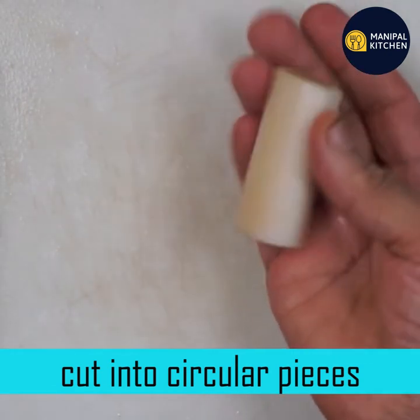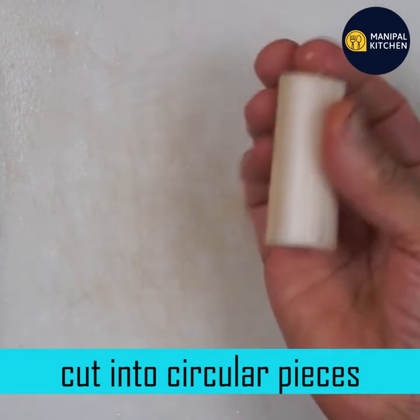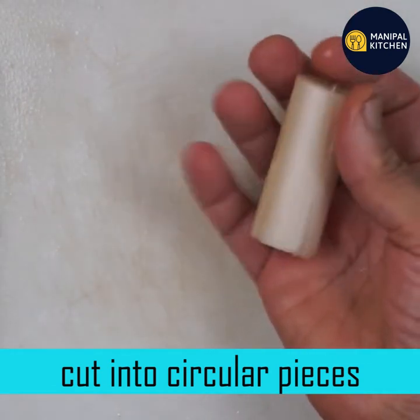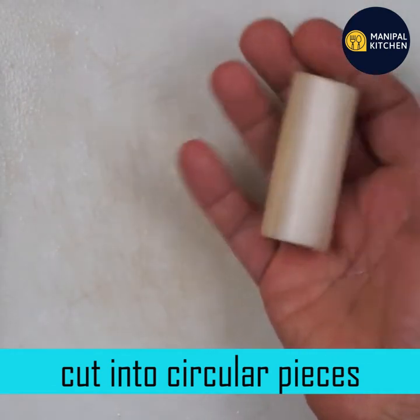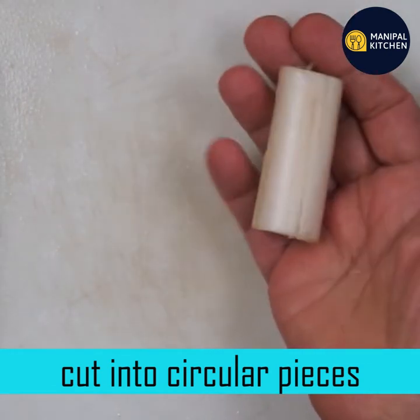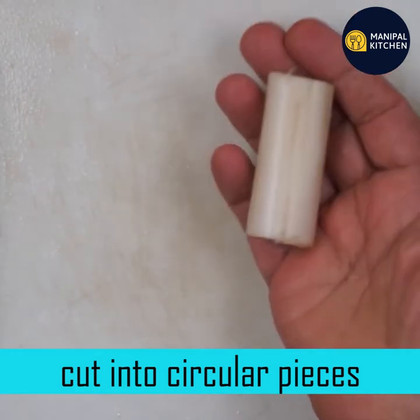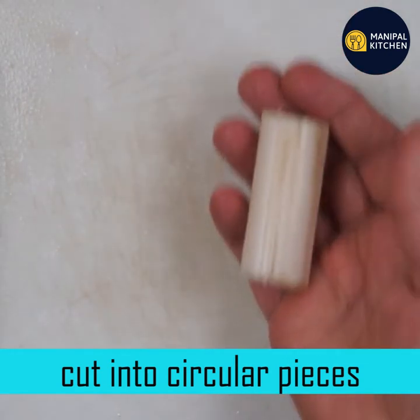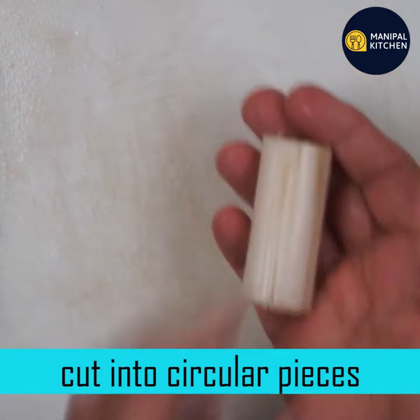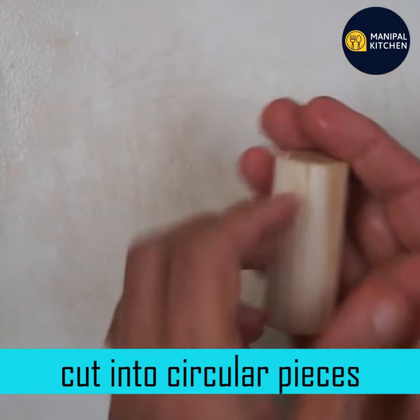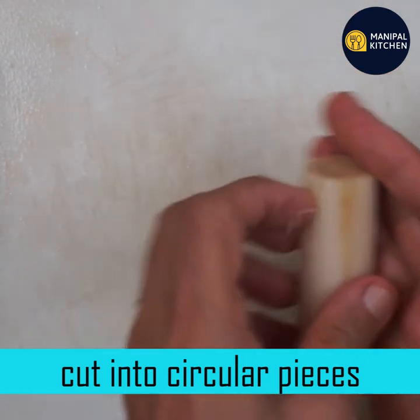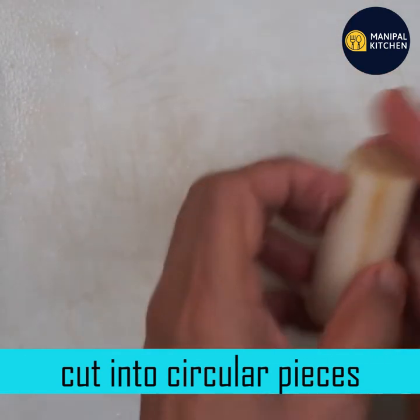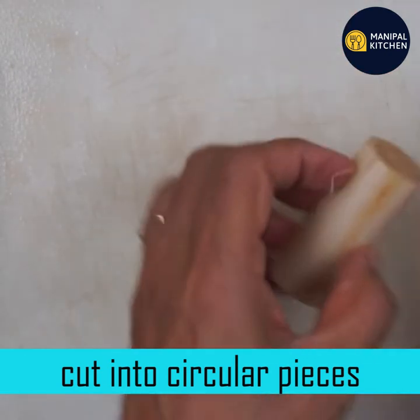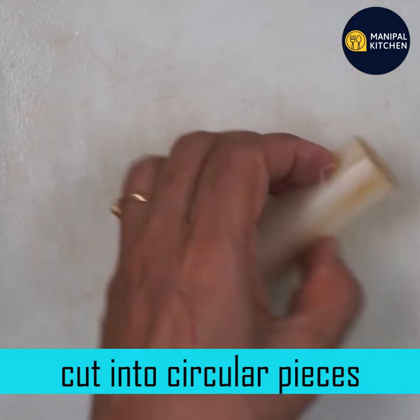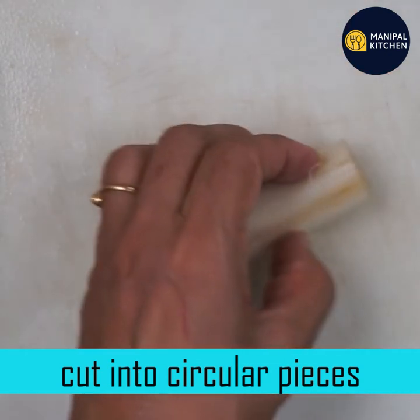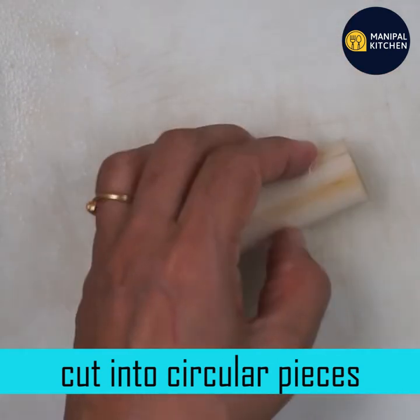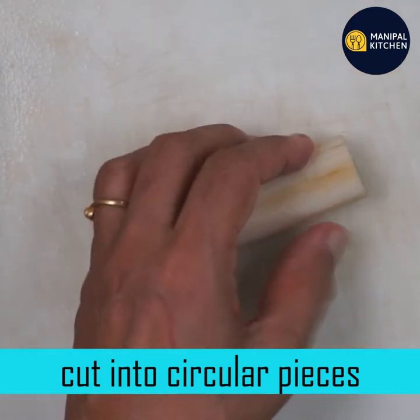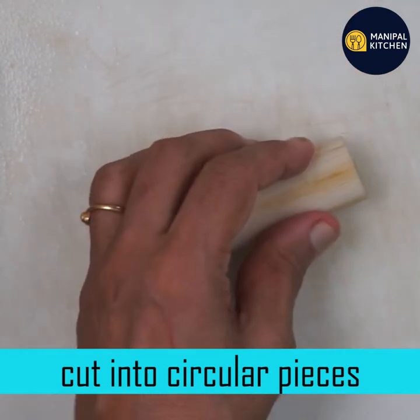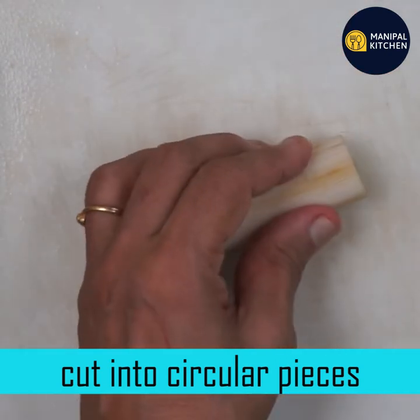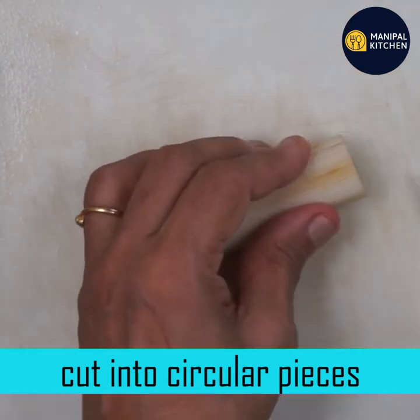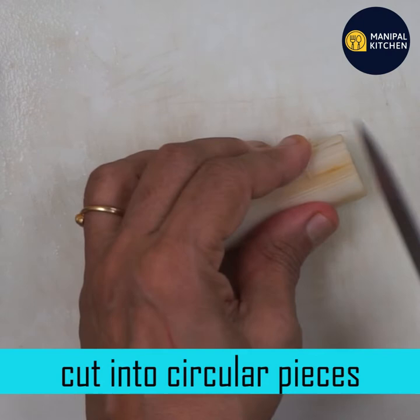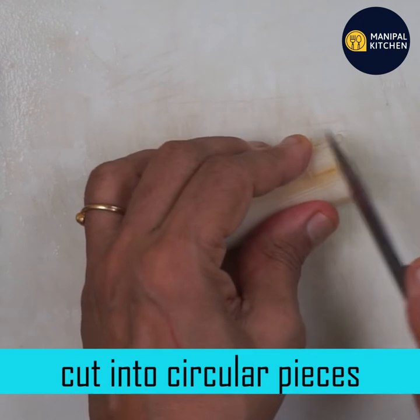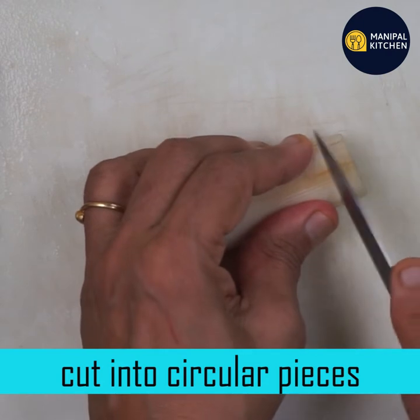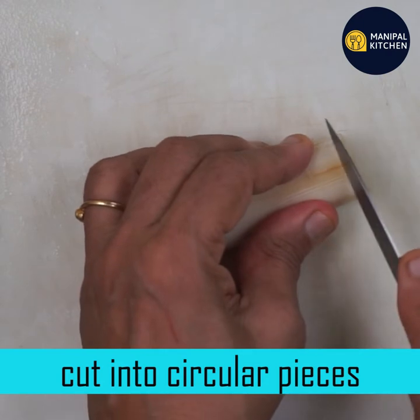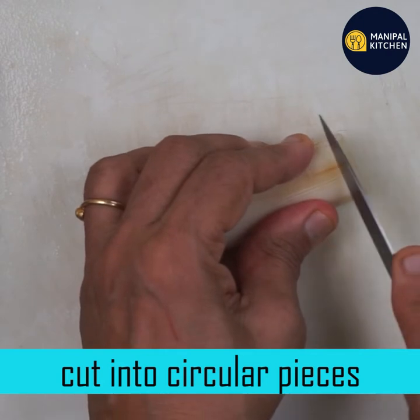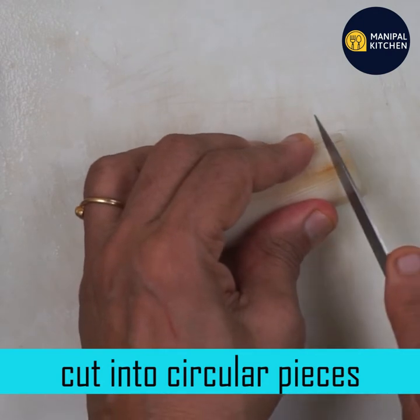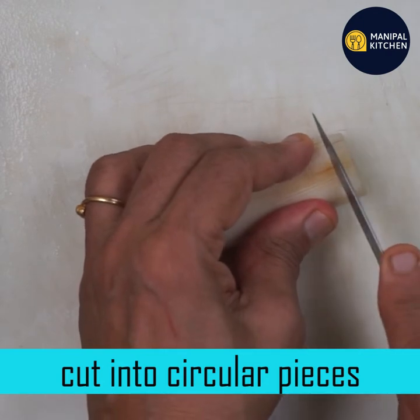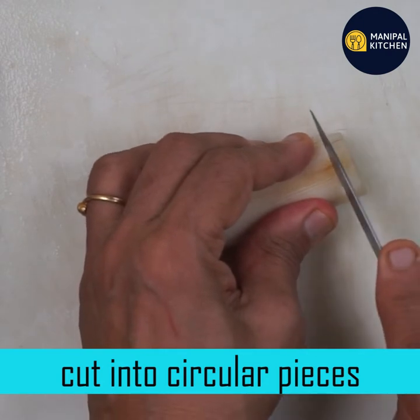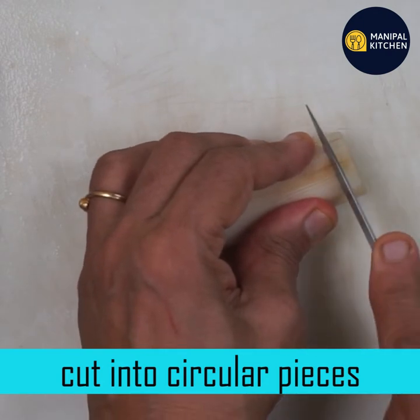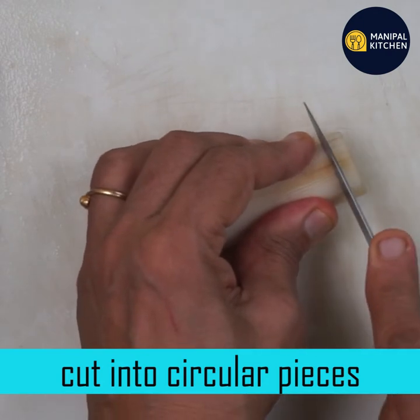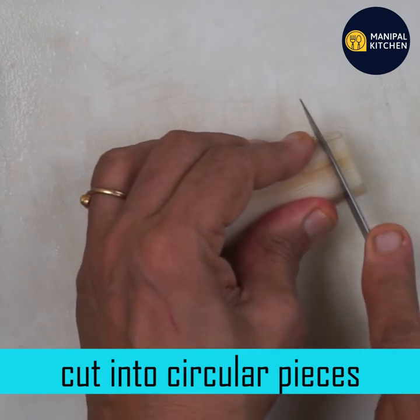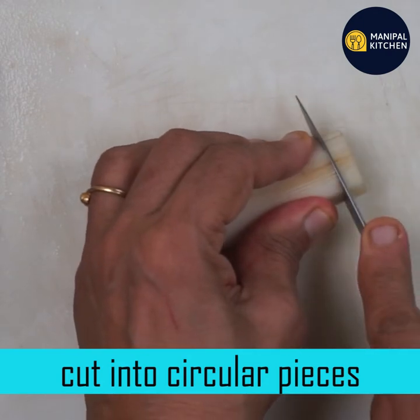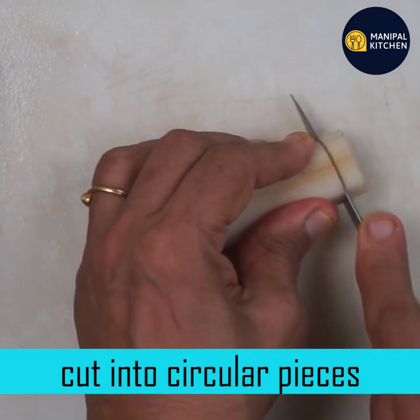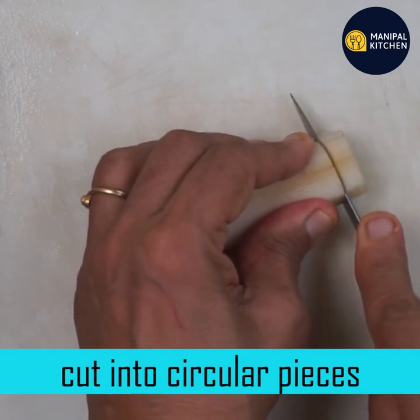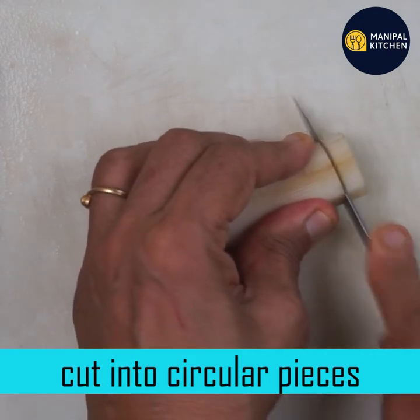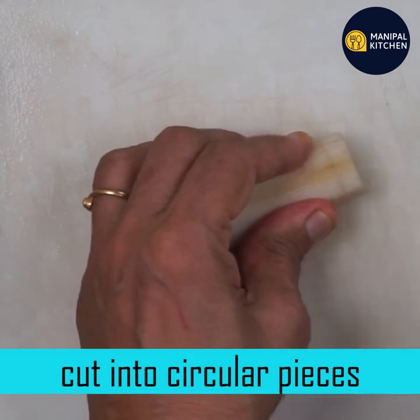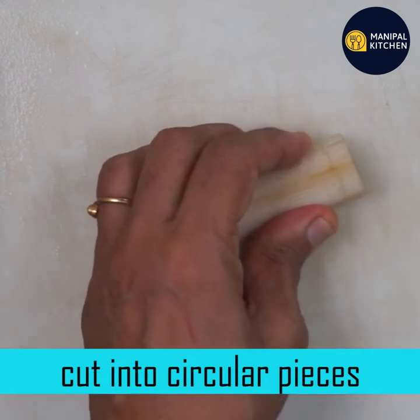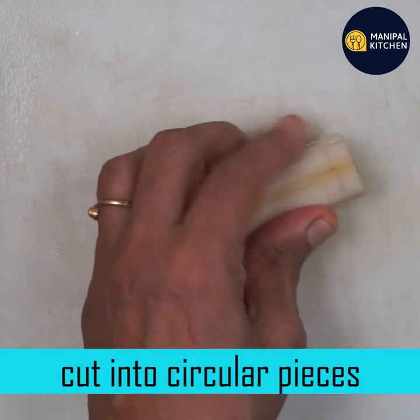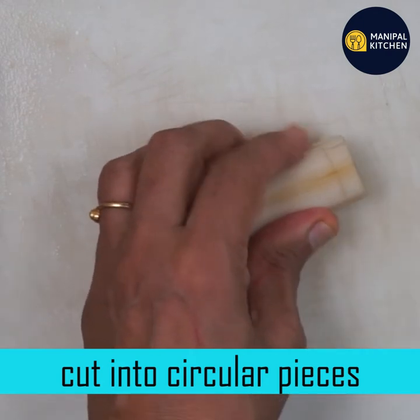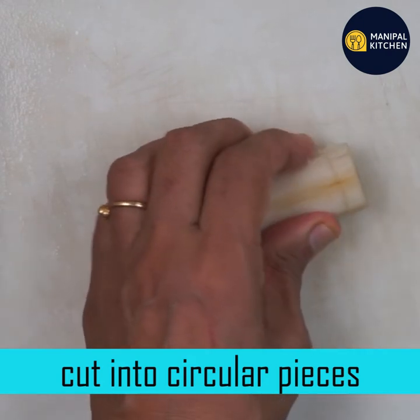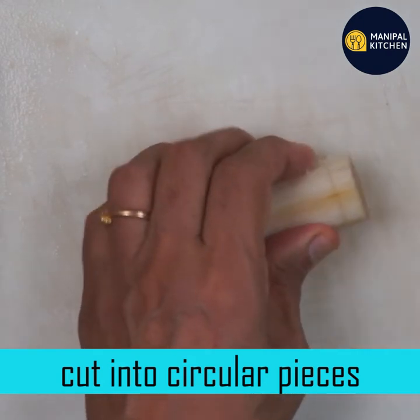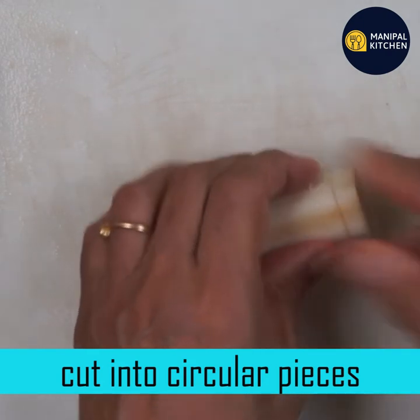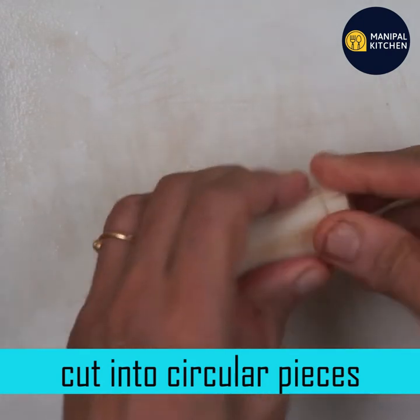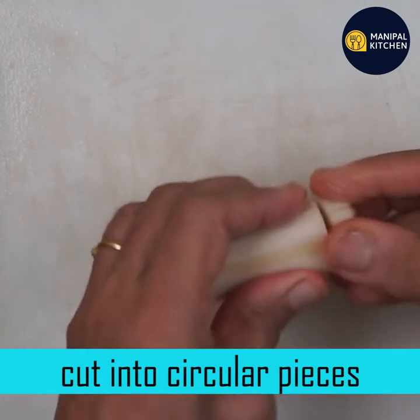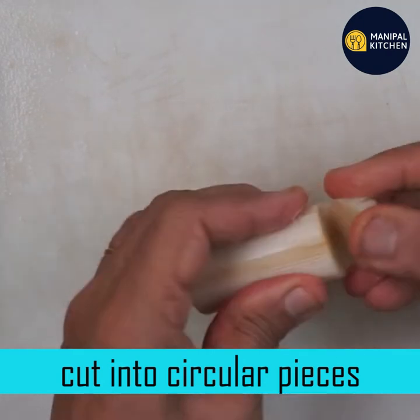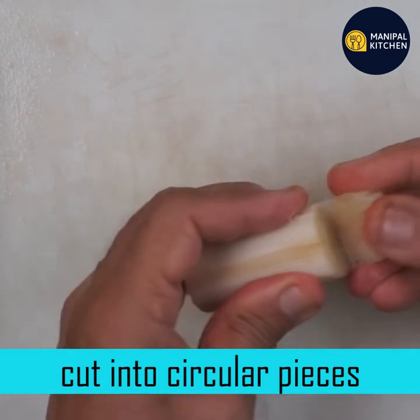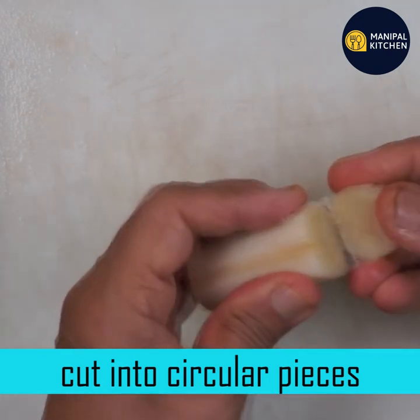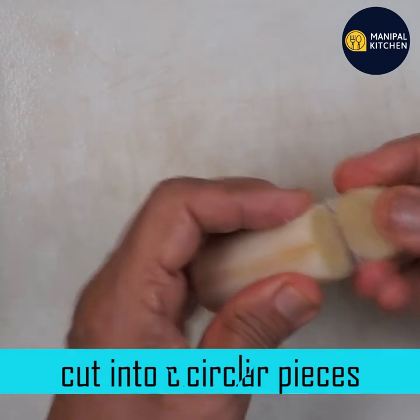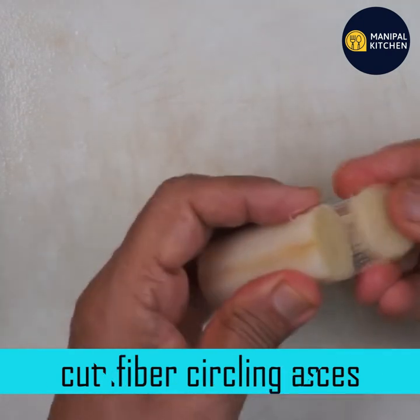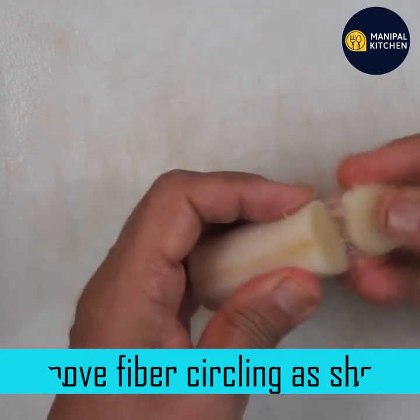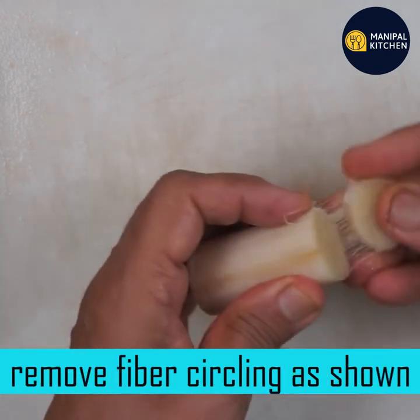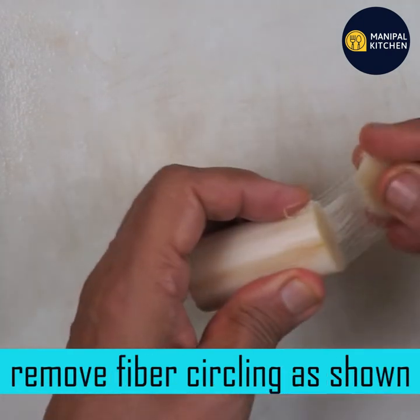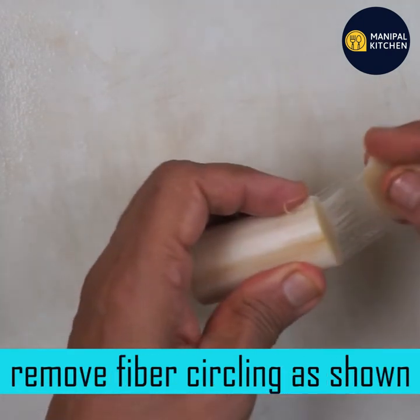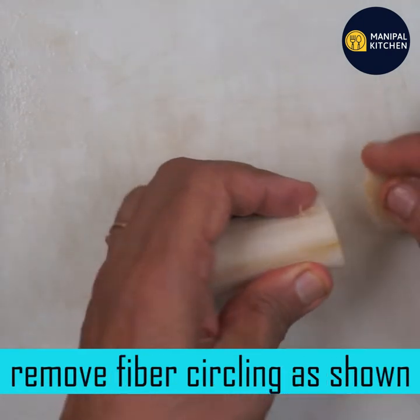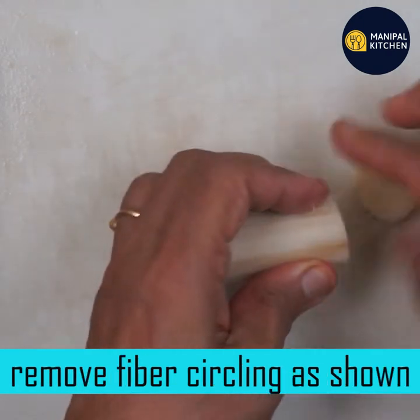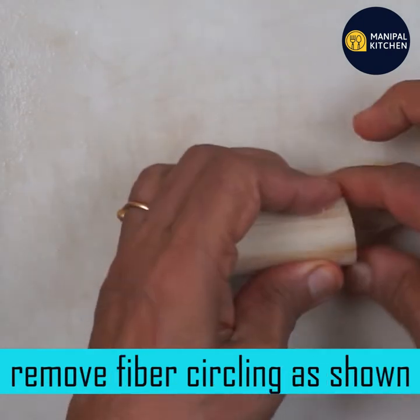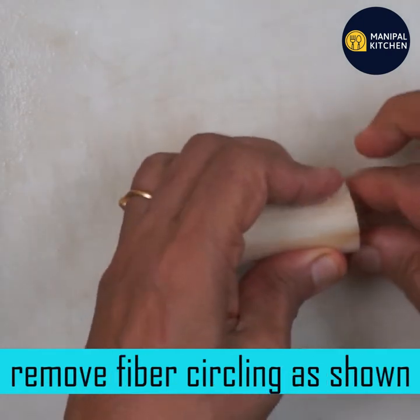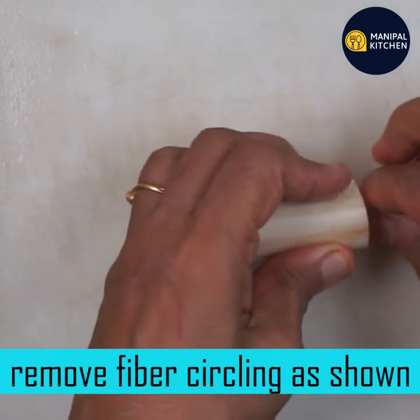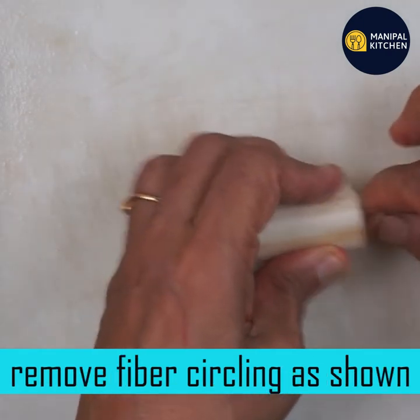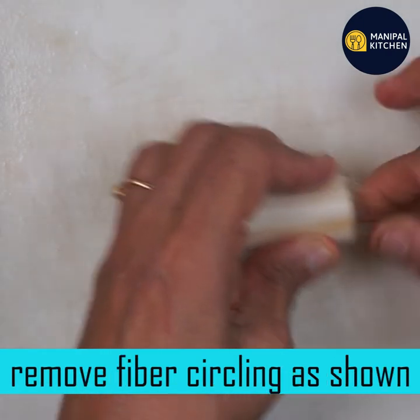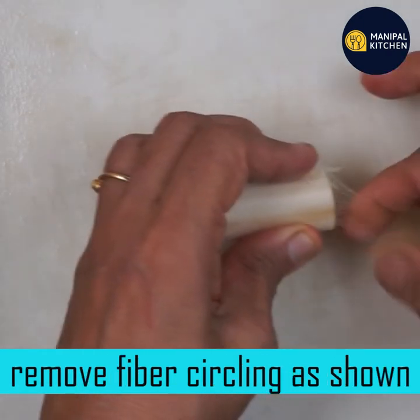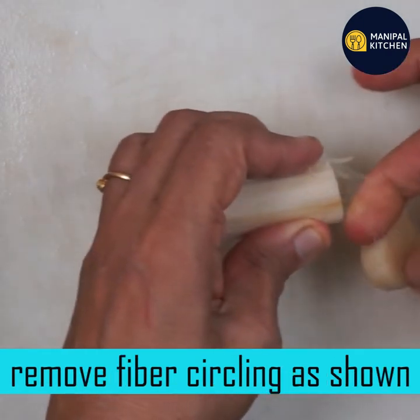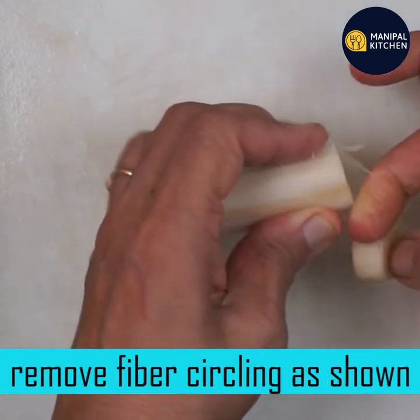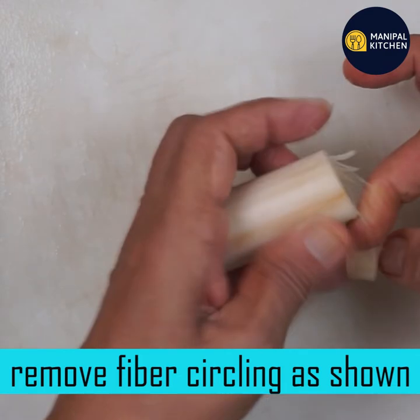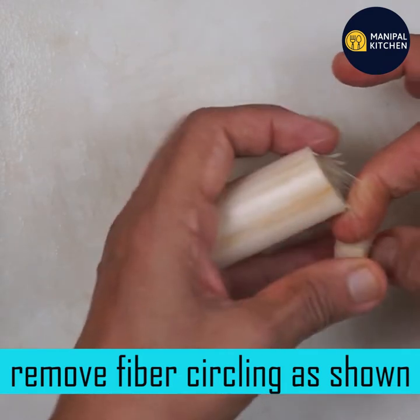We are going to cut it into small pieces. It will be cut round, and it will be cut with fiber.